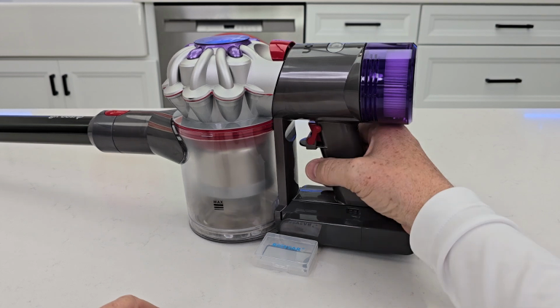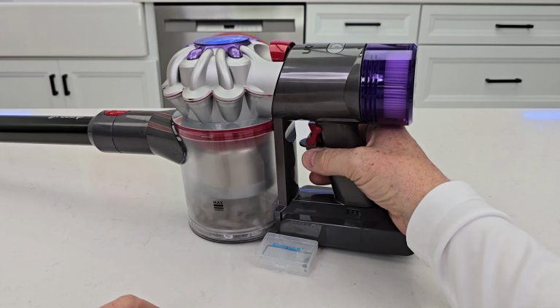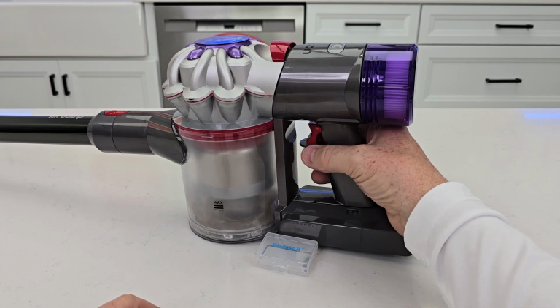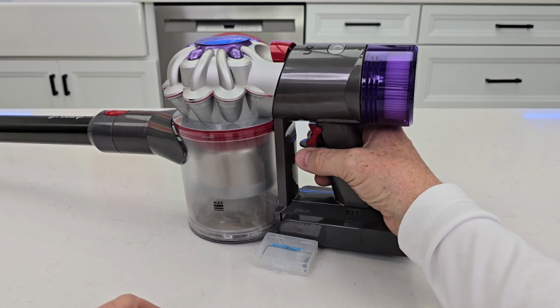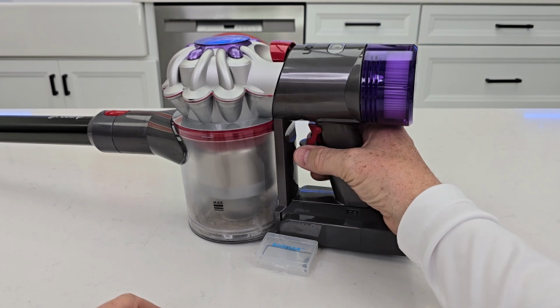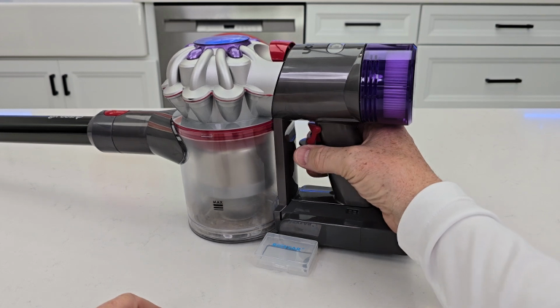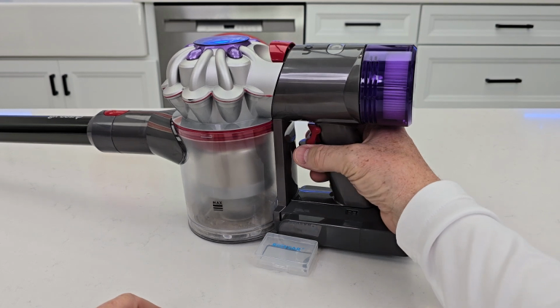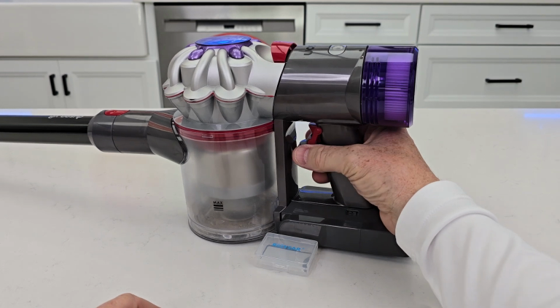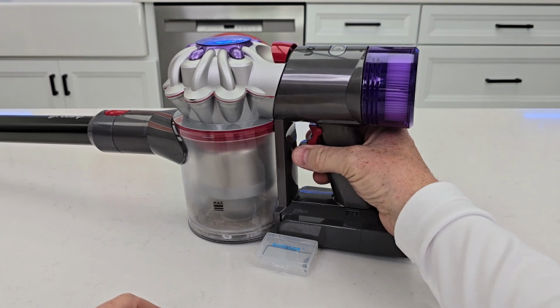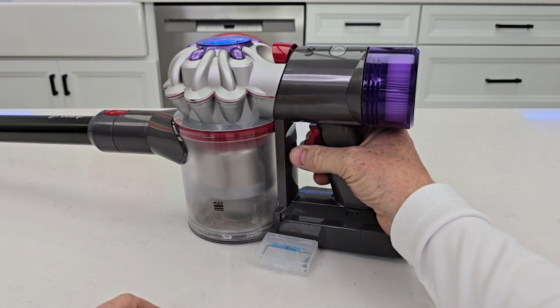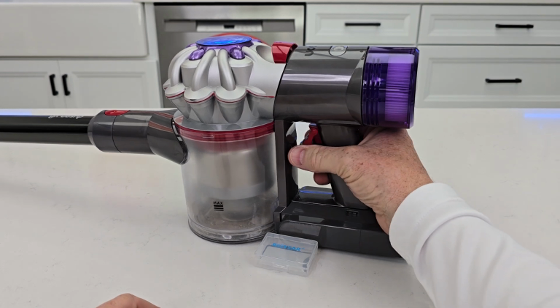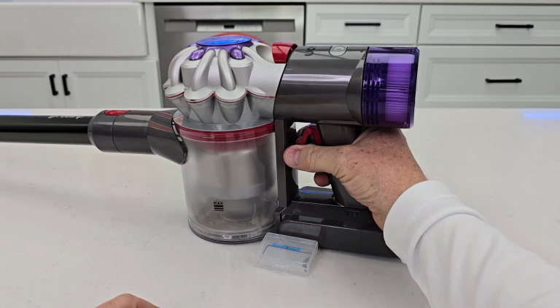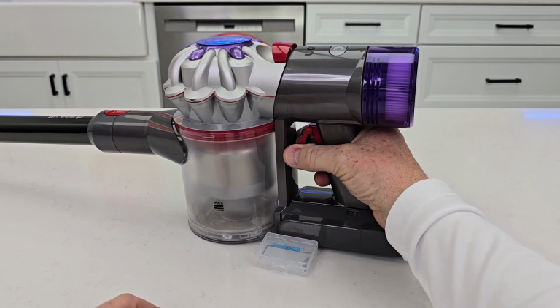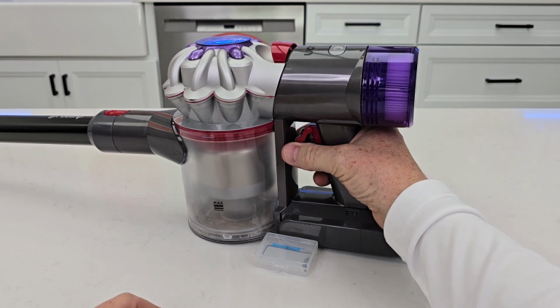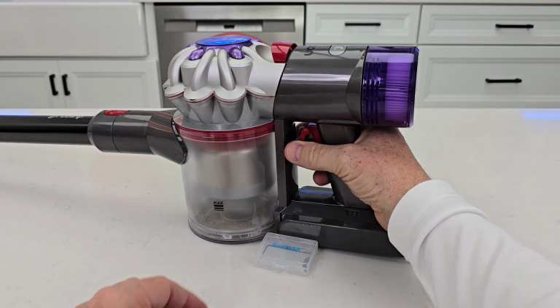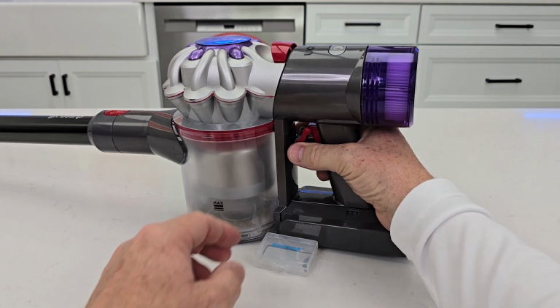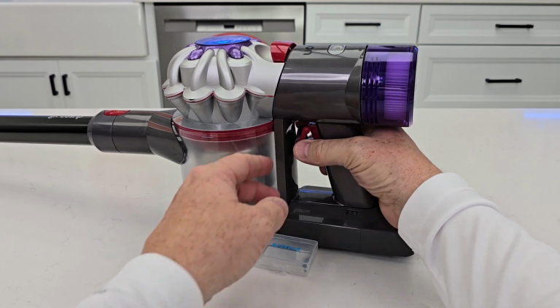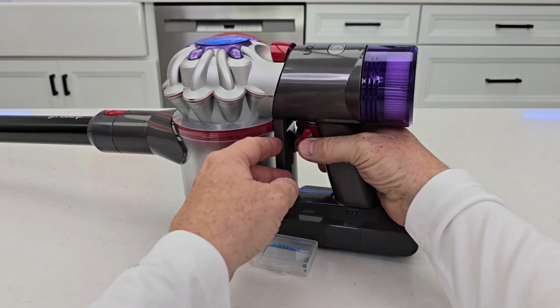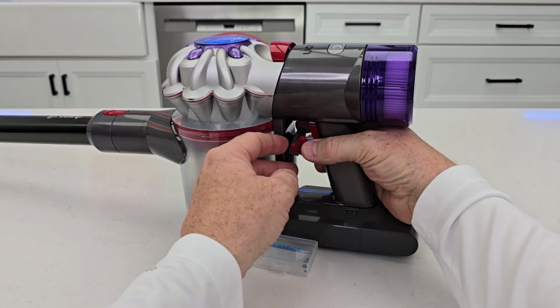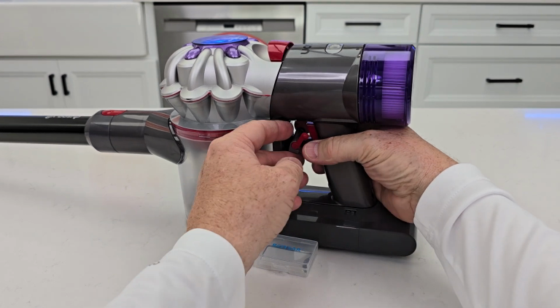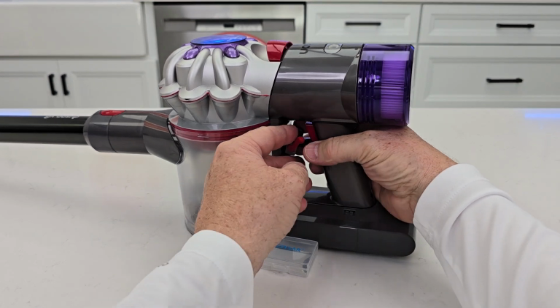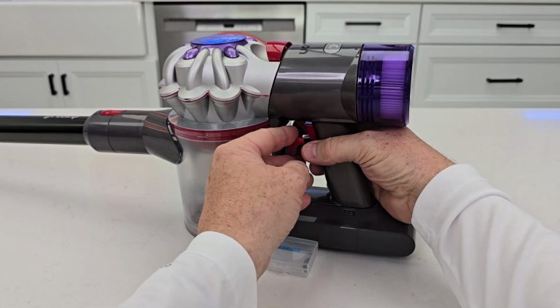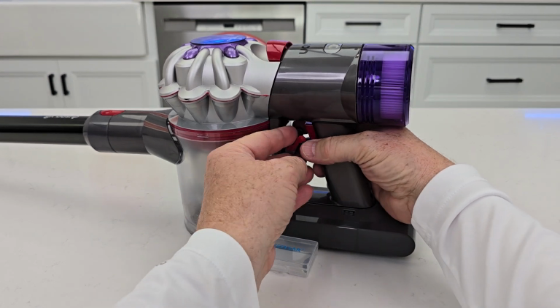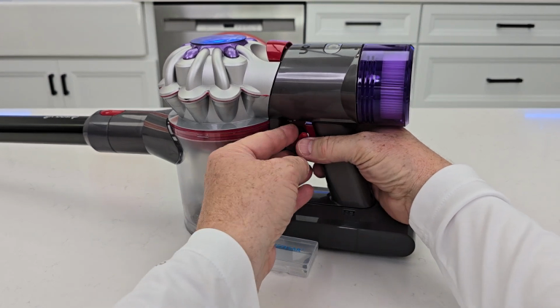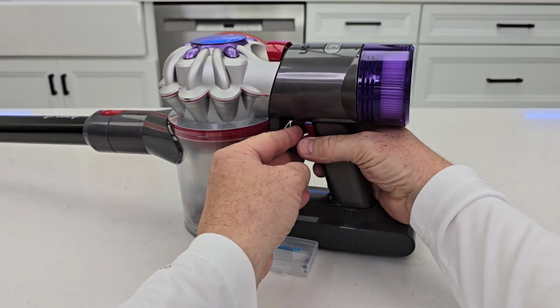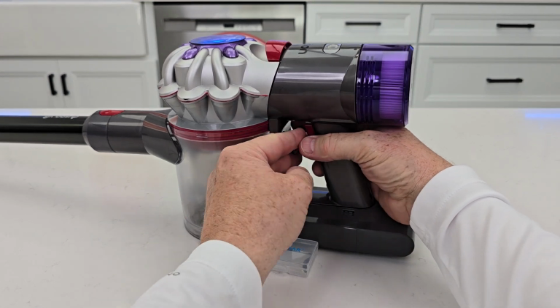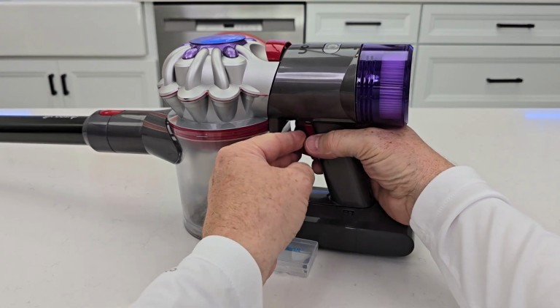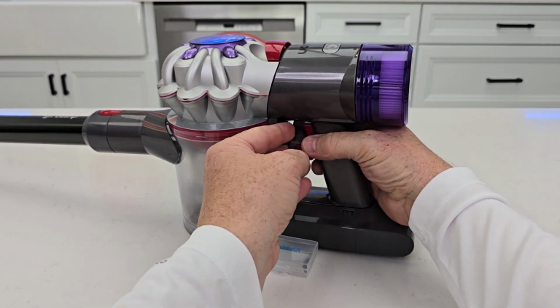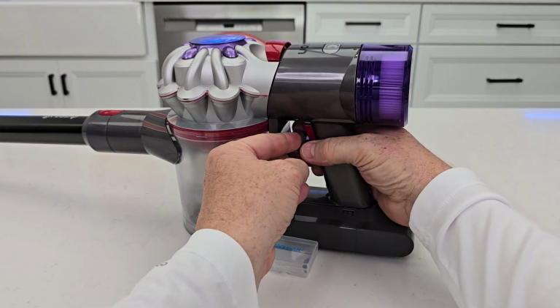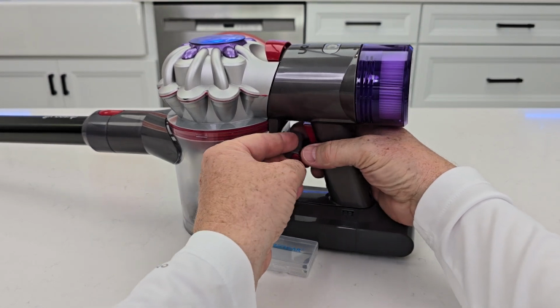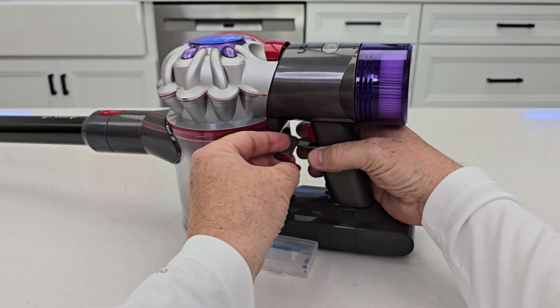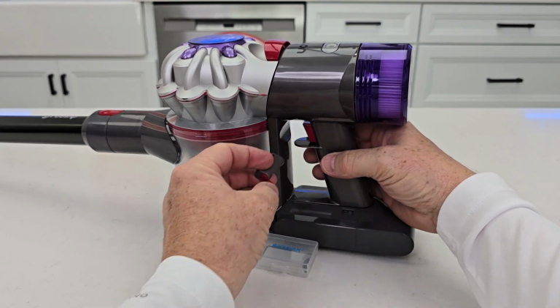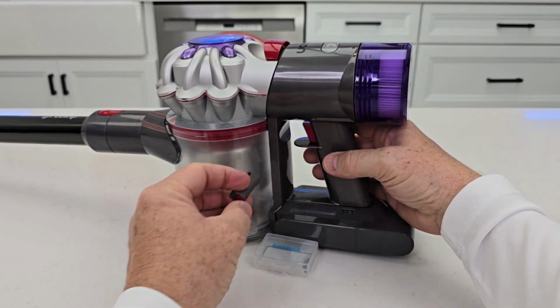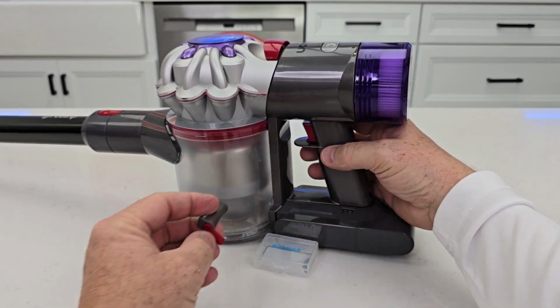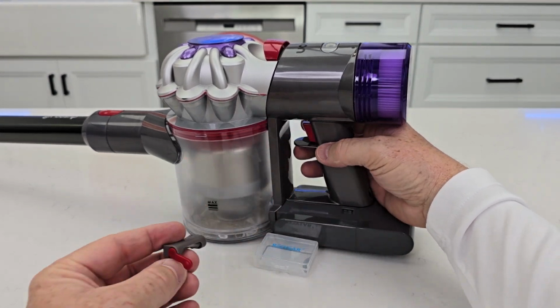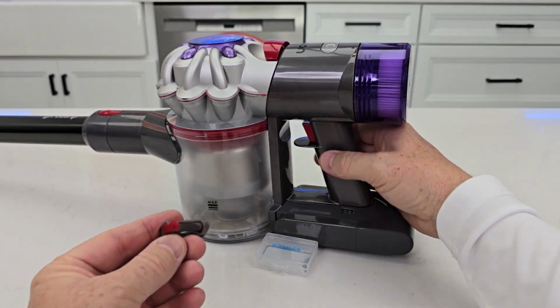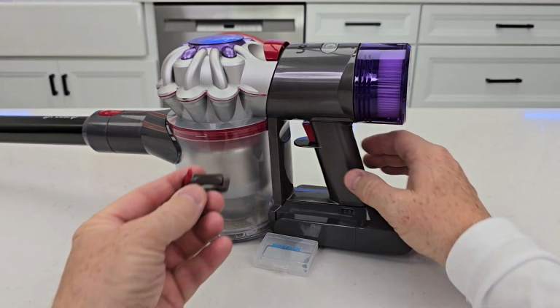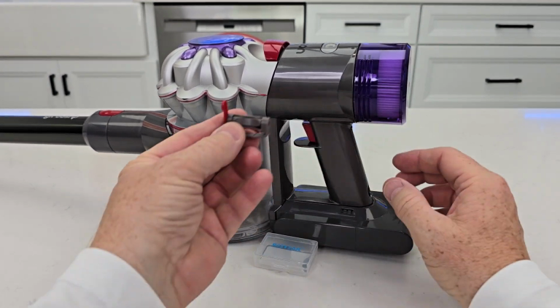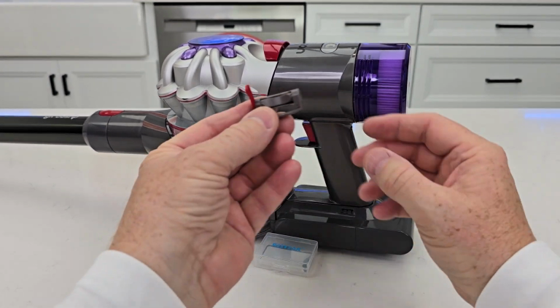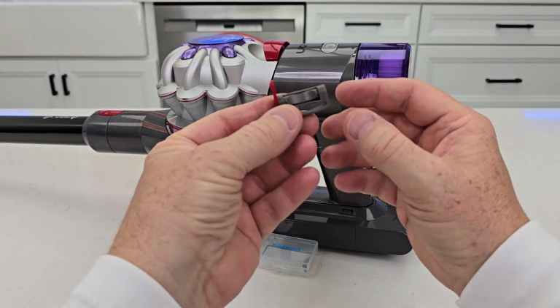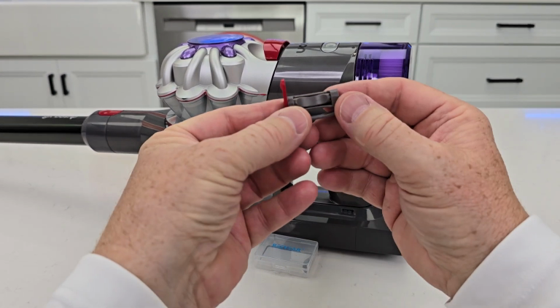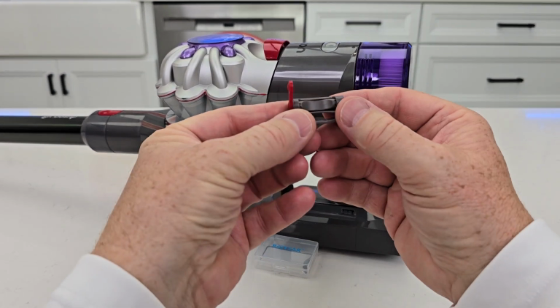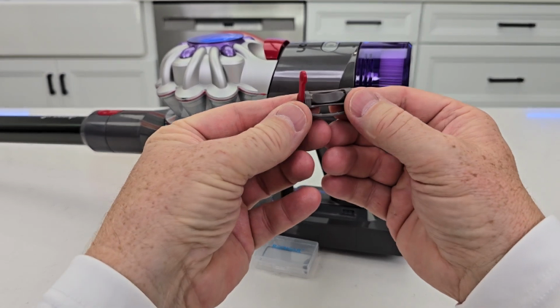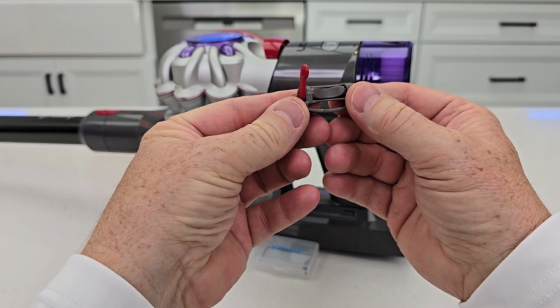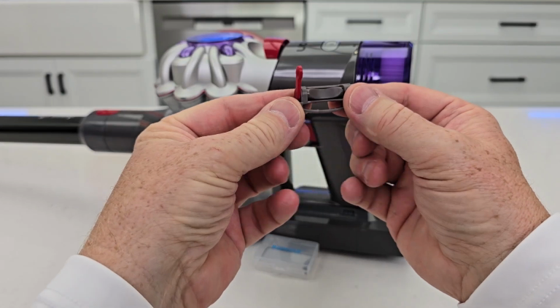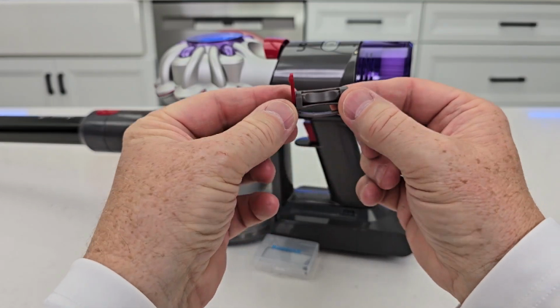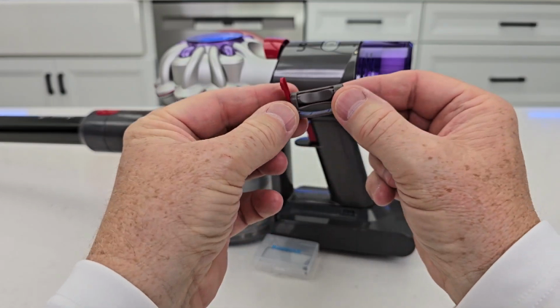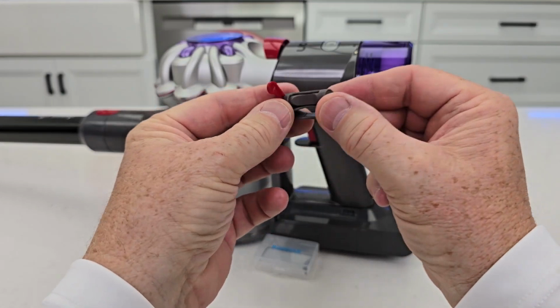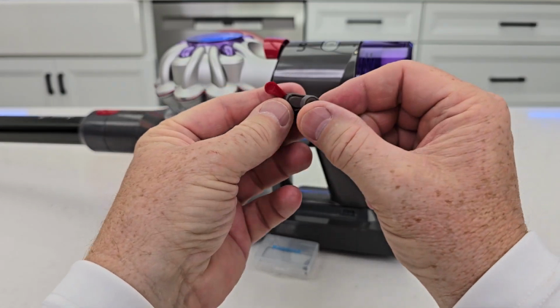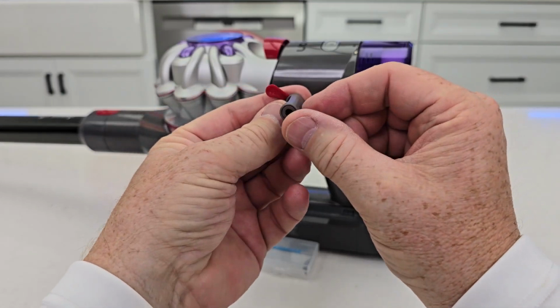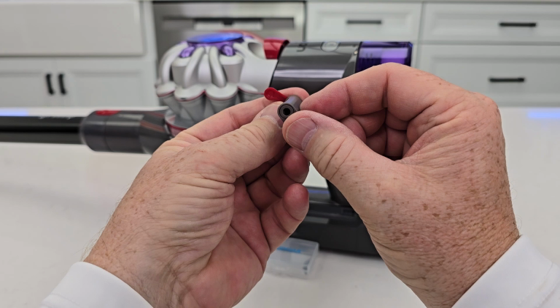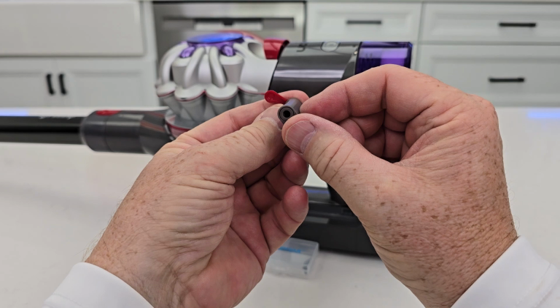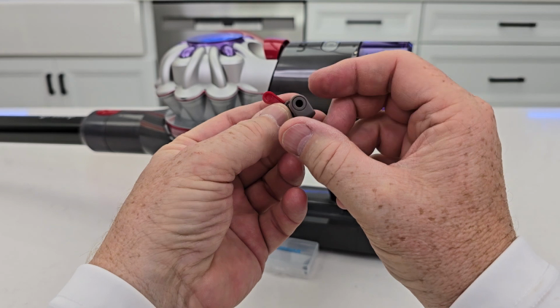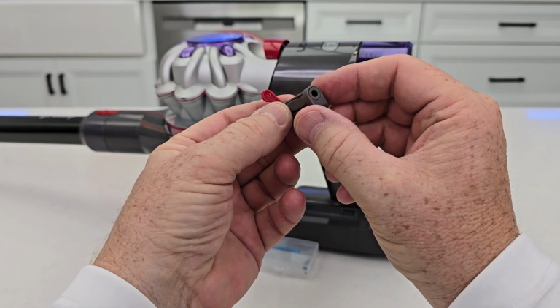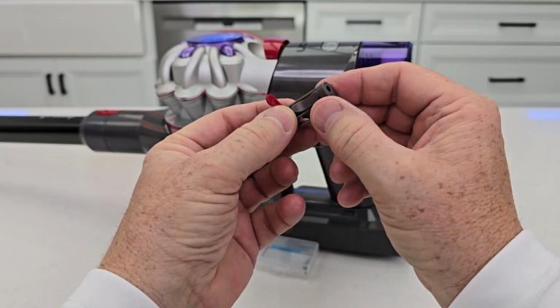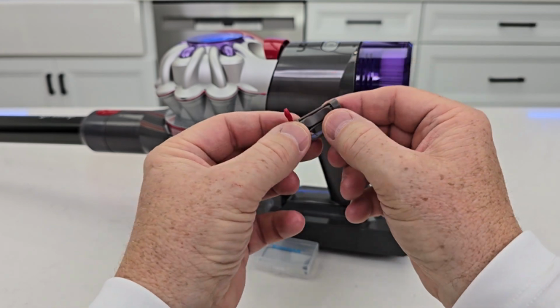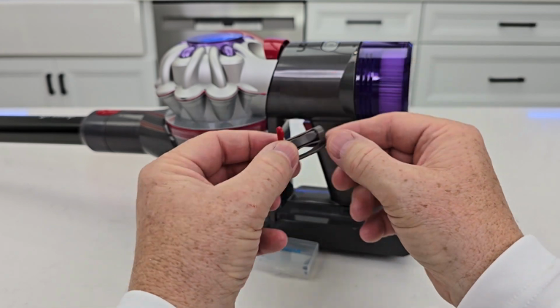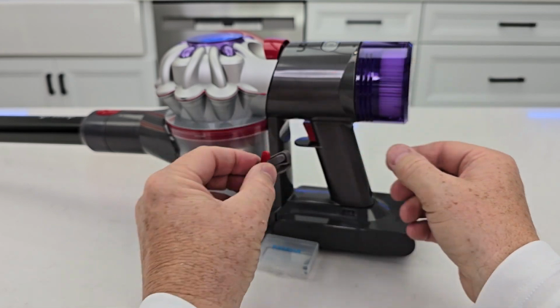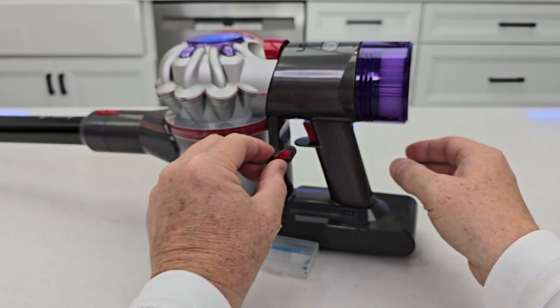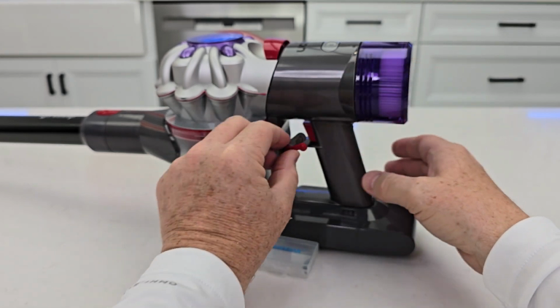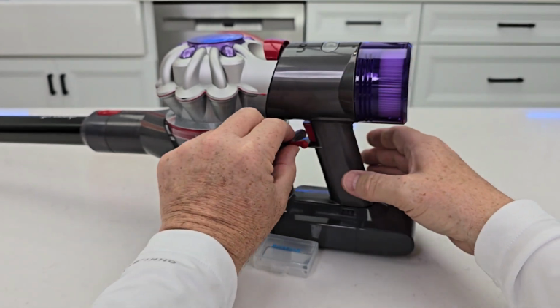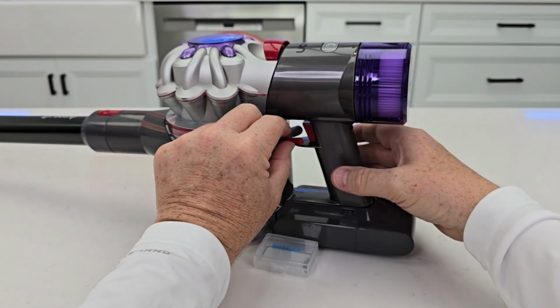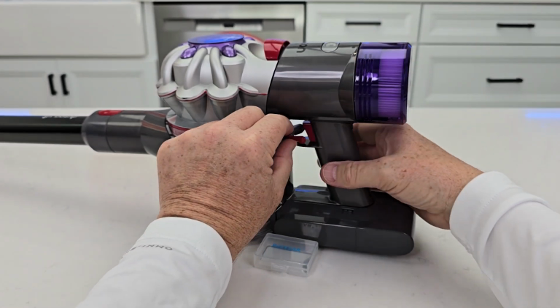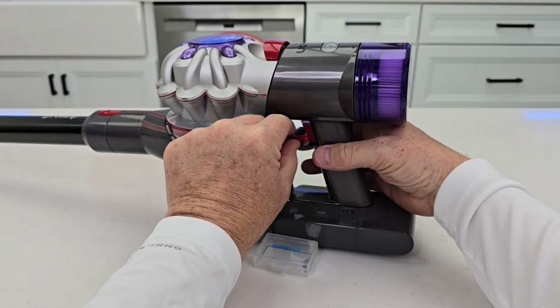Reason number three is I can use this on multiple Dyson vacuum cleaners. This thing works awesome — I absolutely love it.